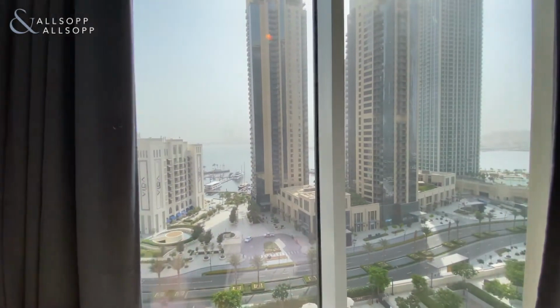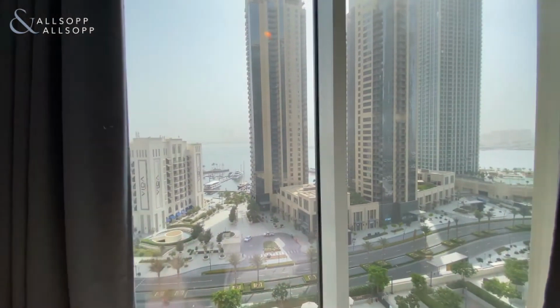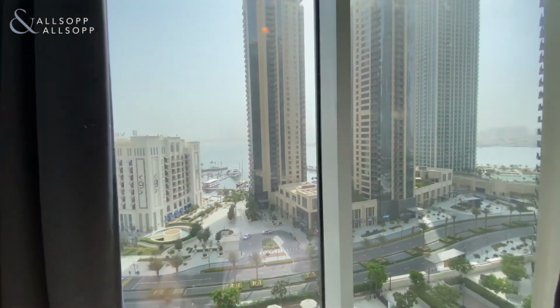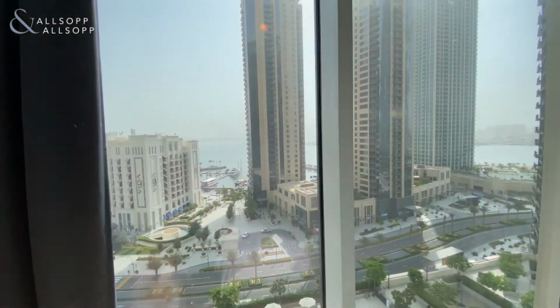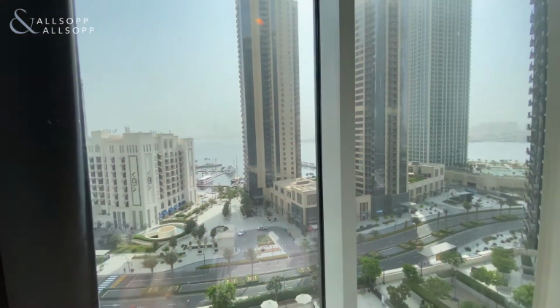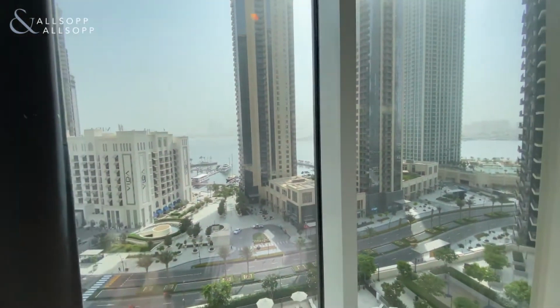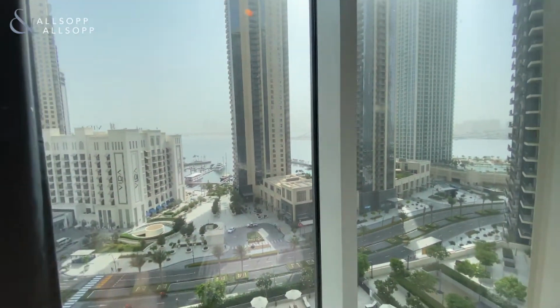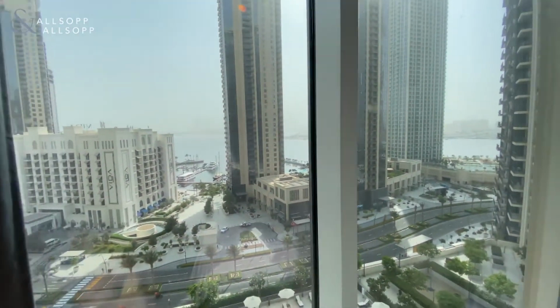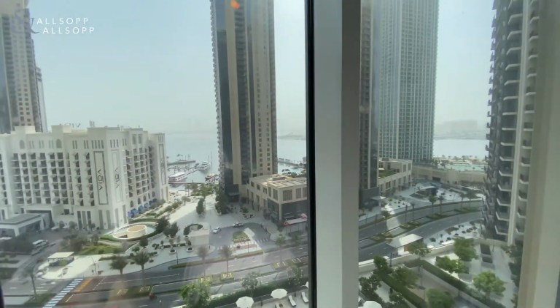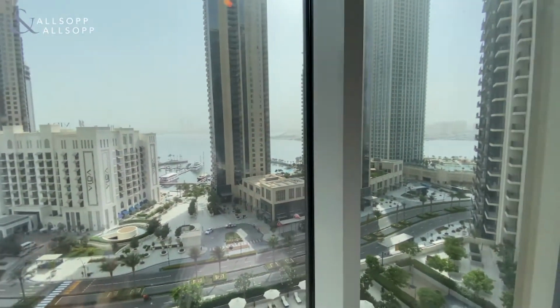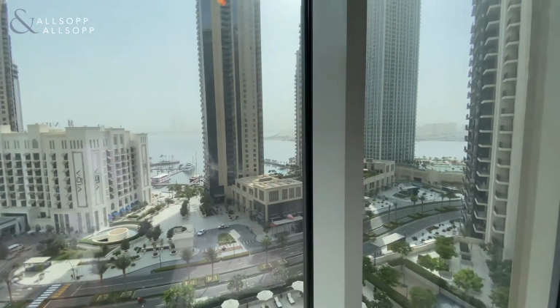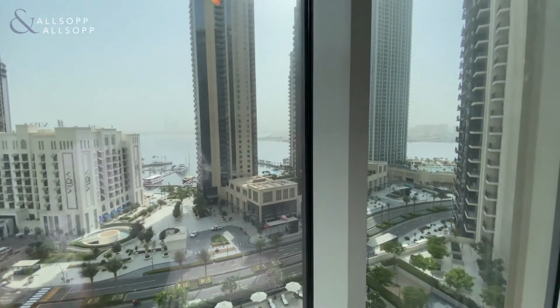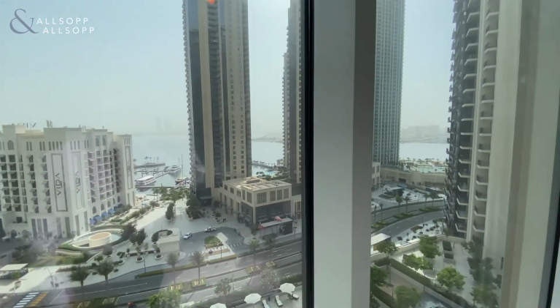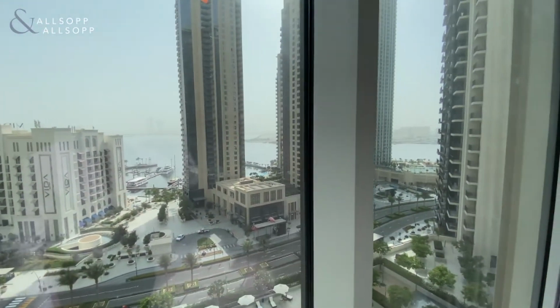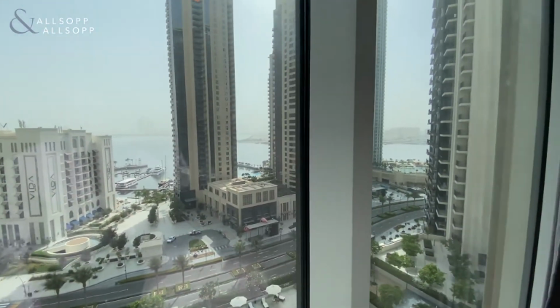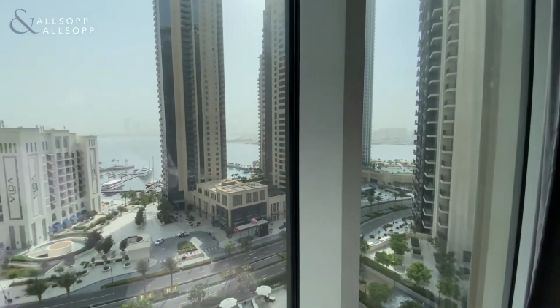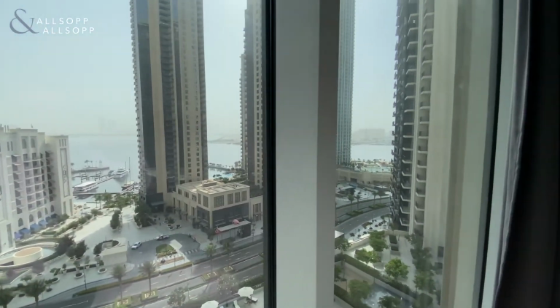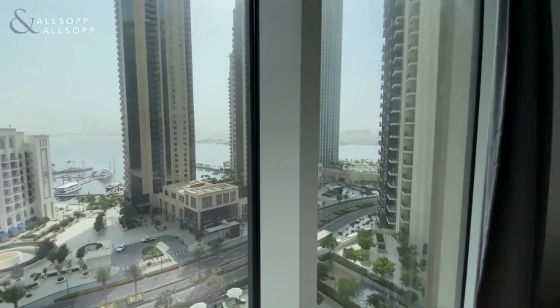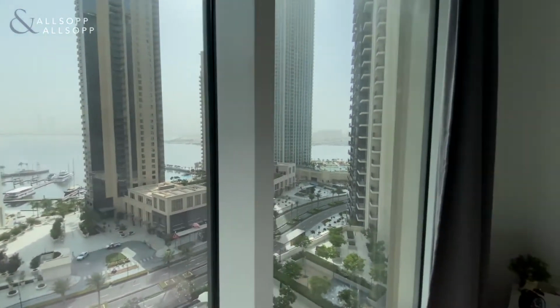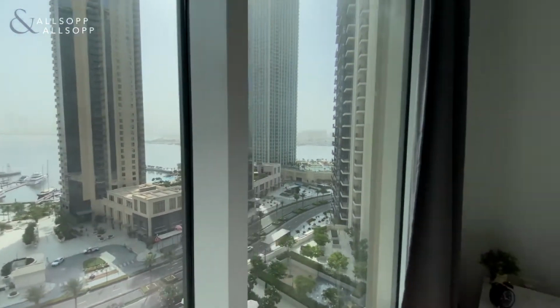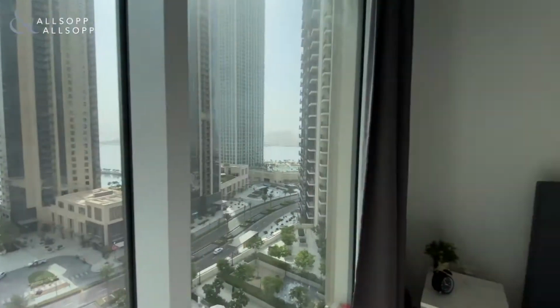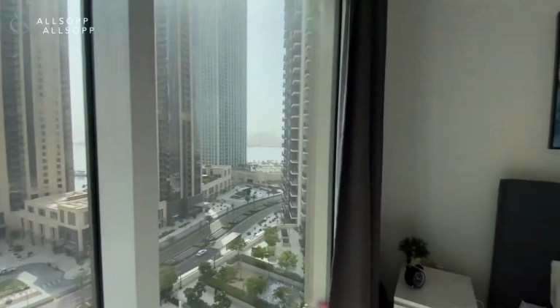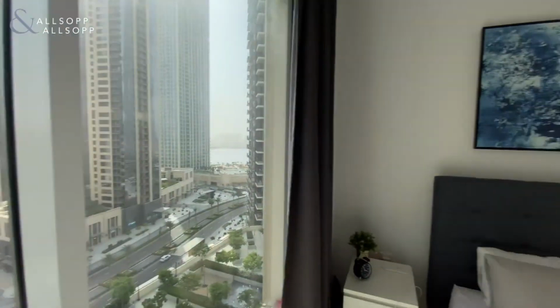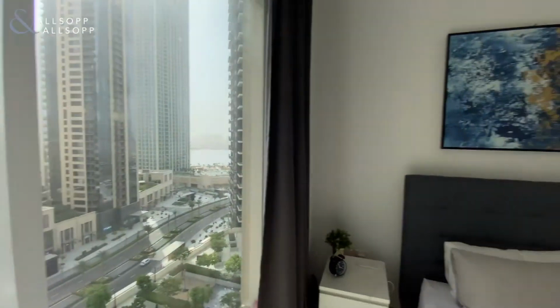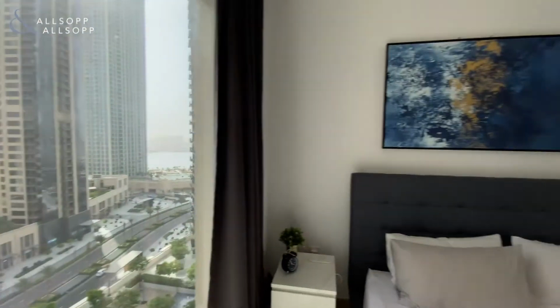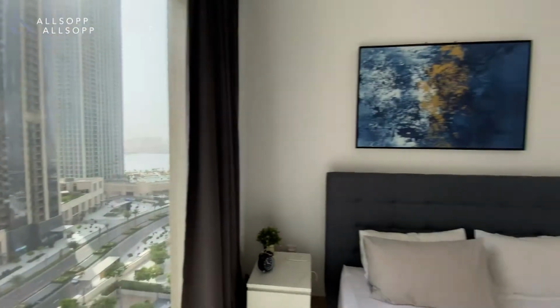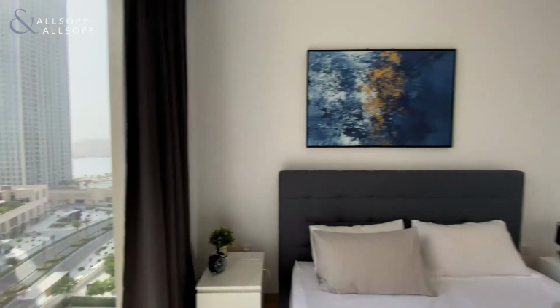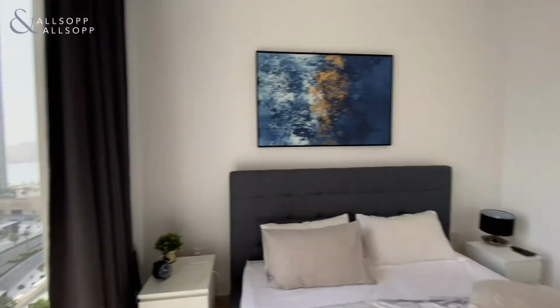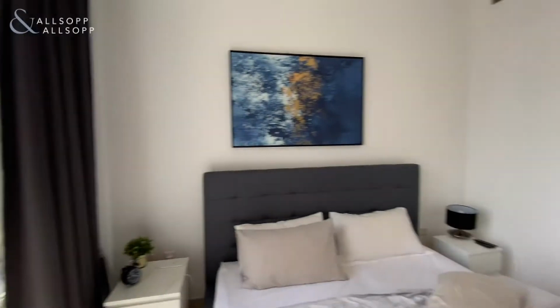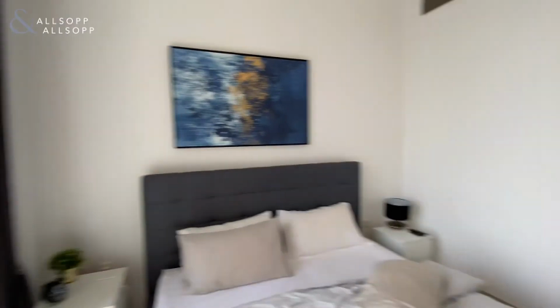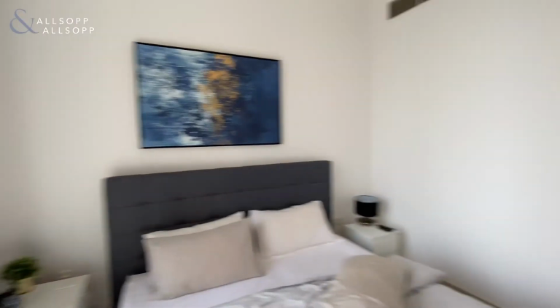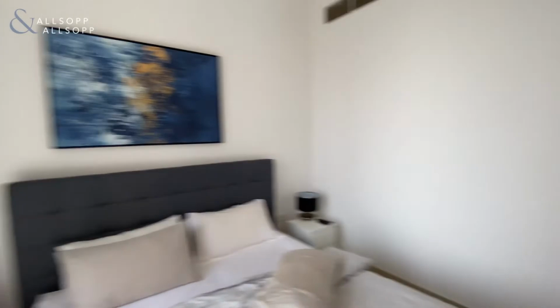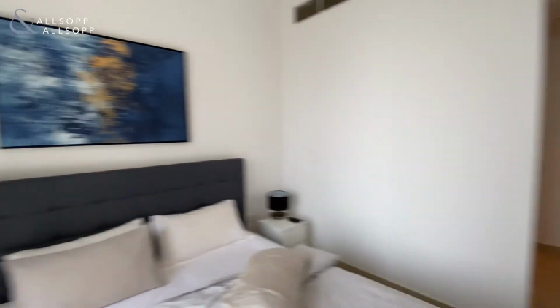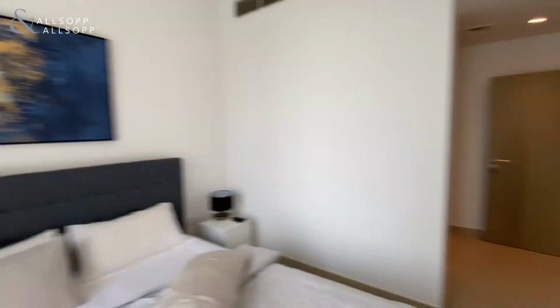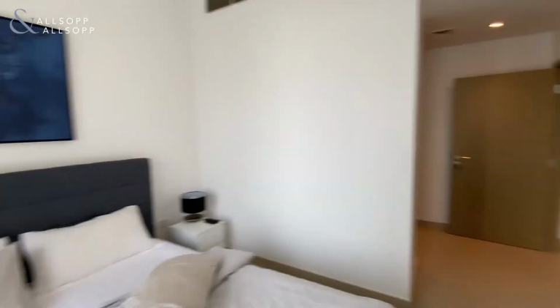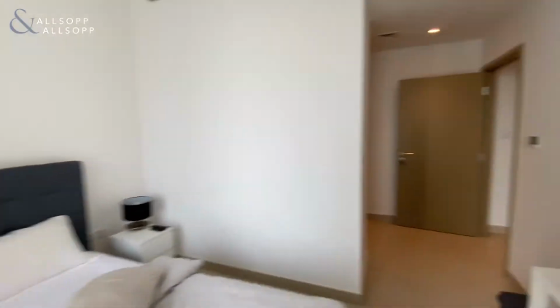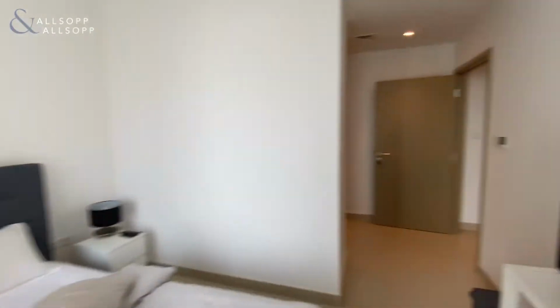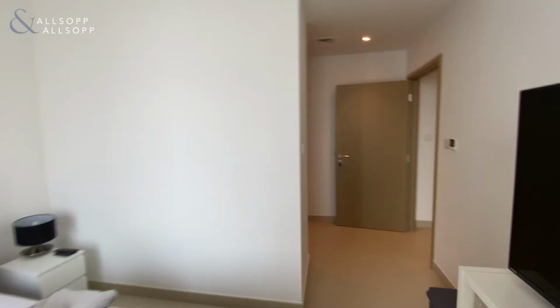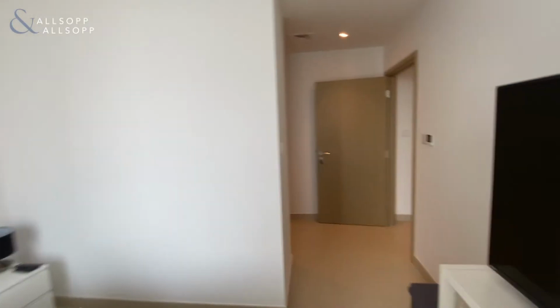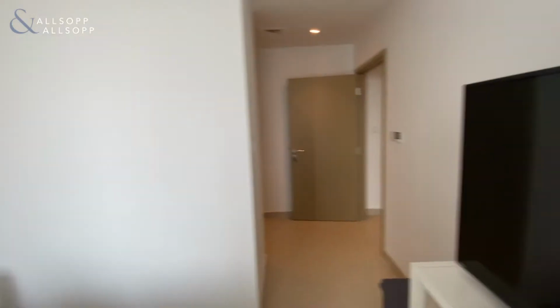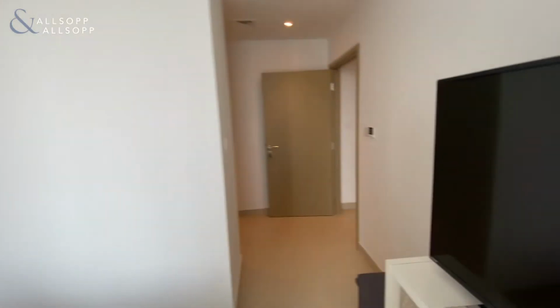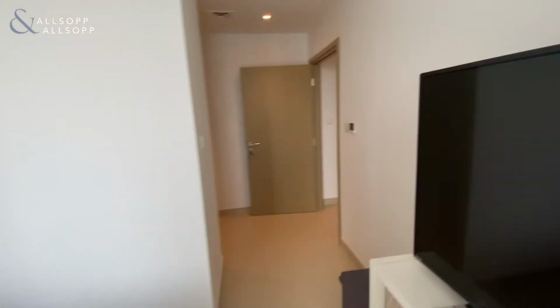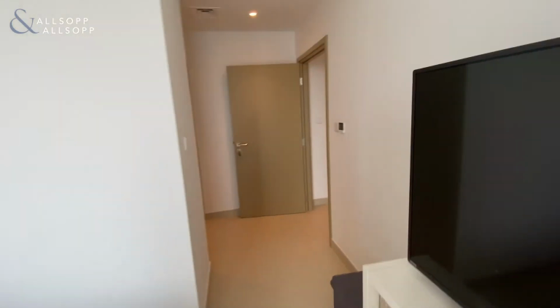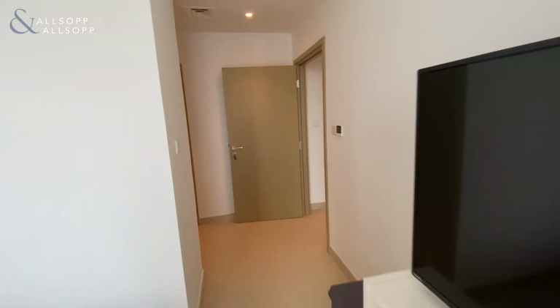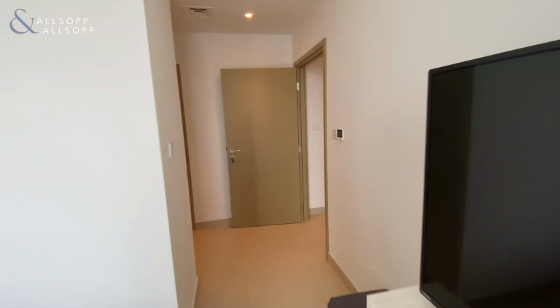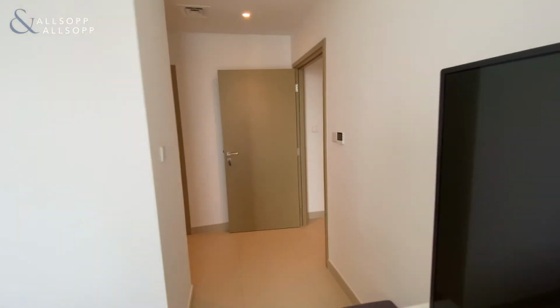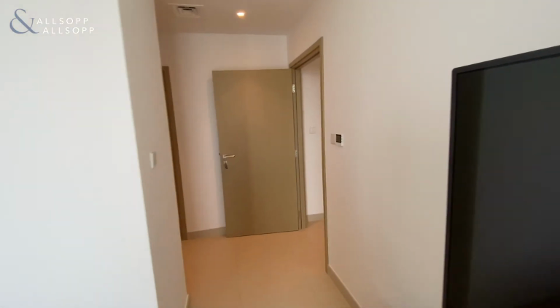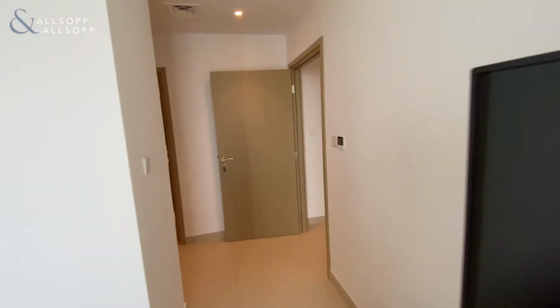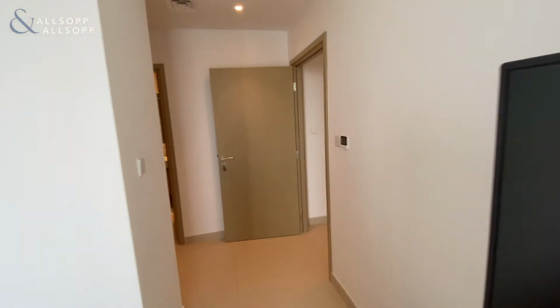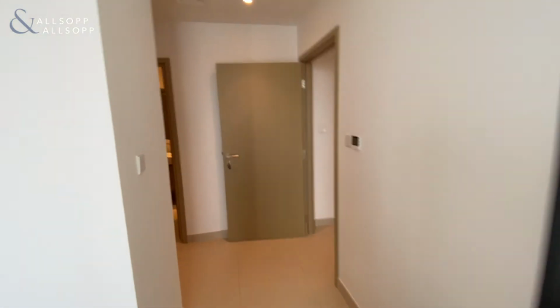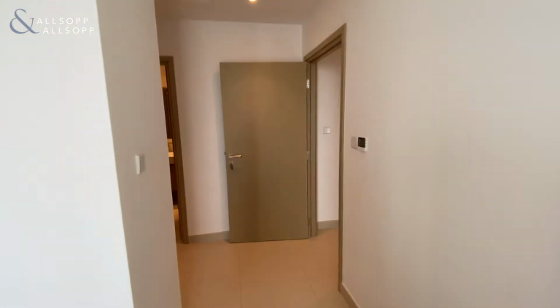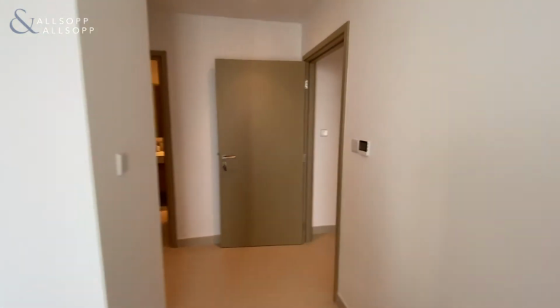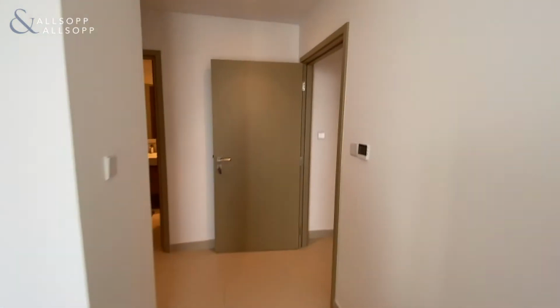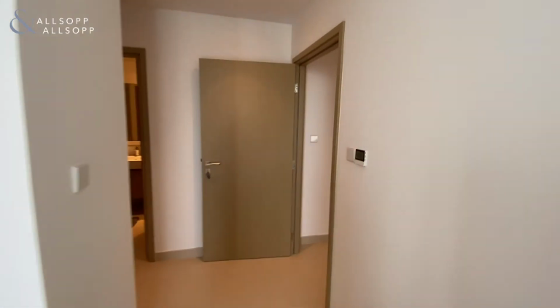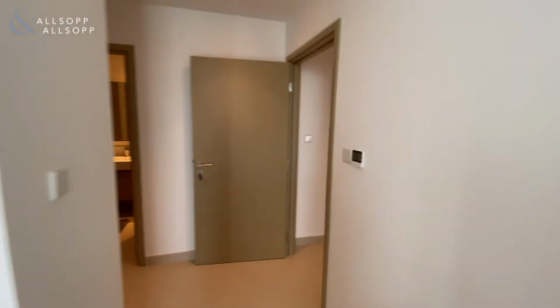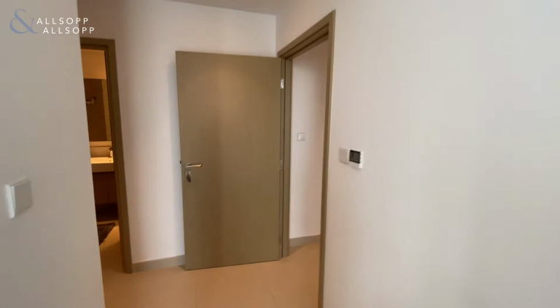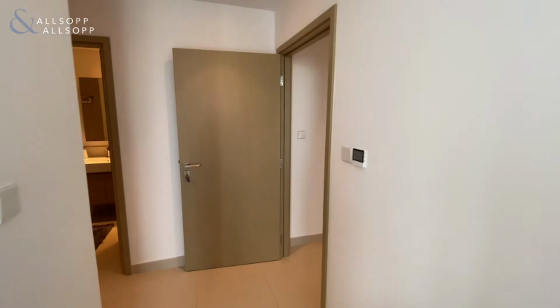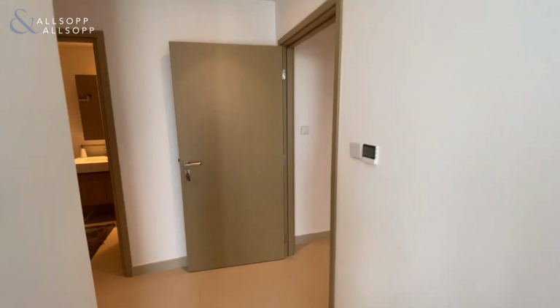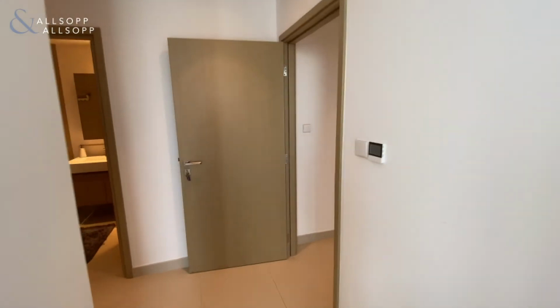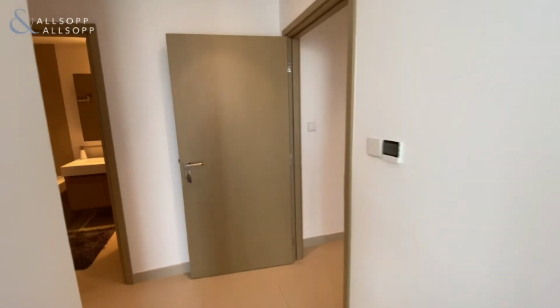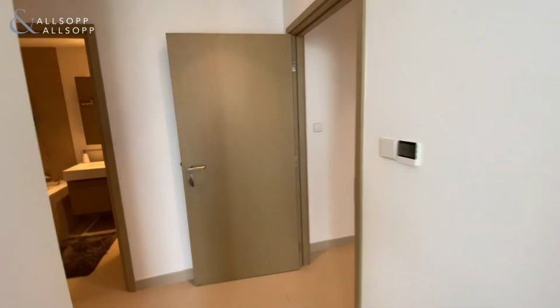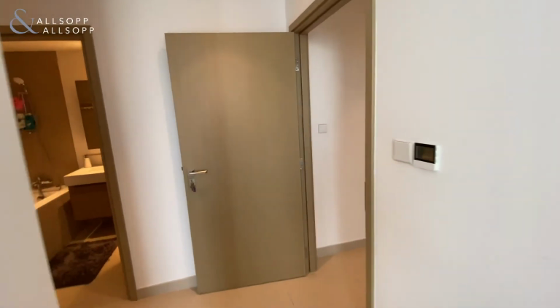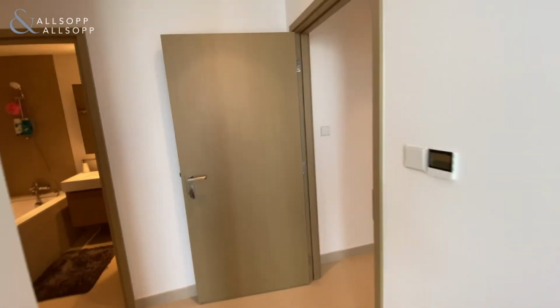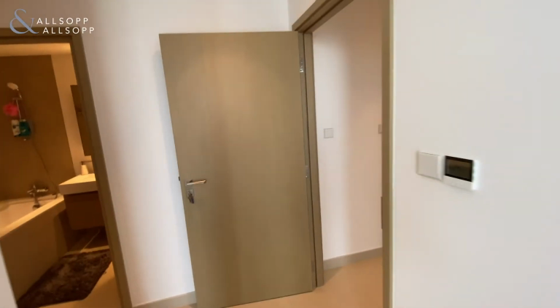If you are interested in this apartment do let me know. It won't be around for long. Hope to hear from you soon. Take care, bye now.